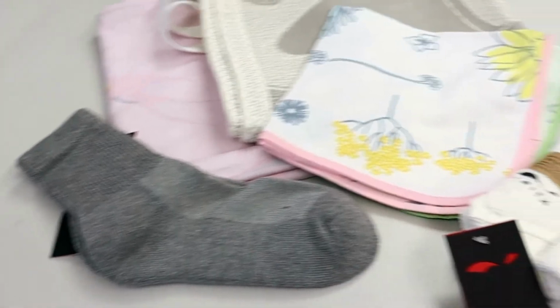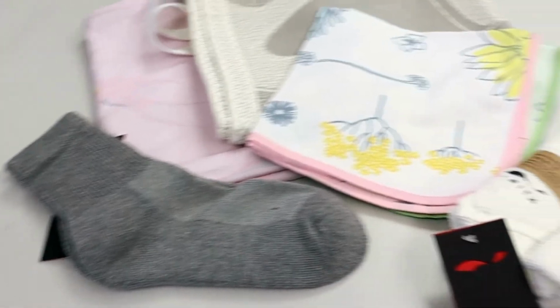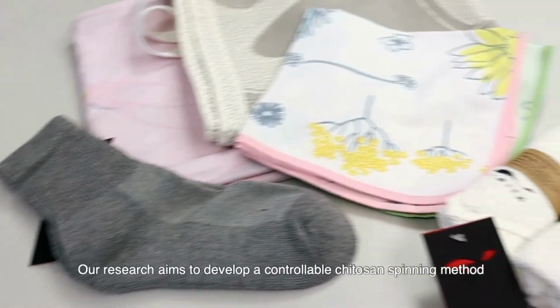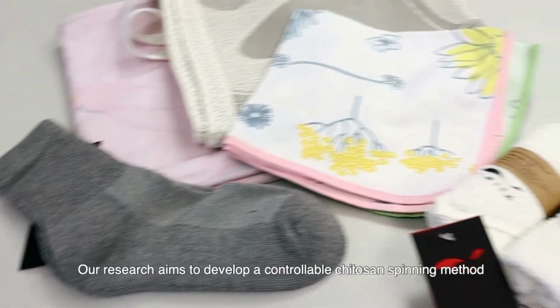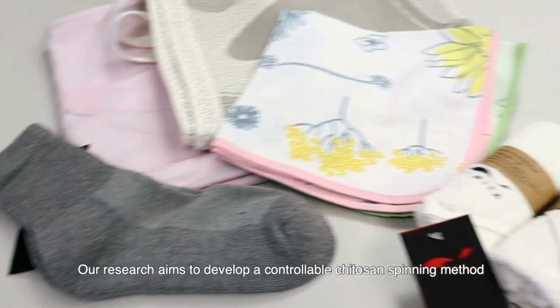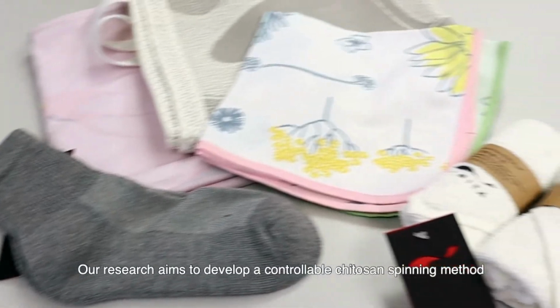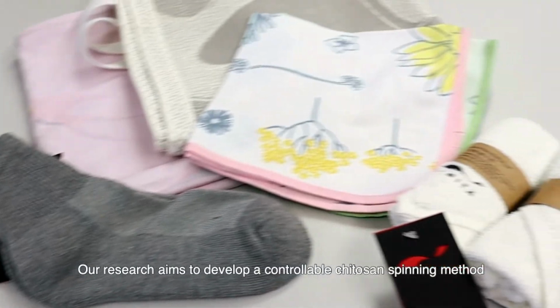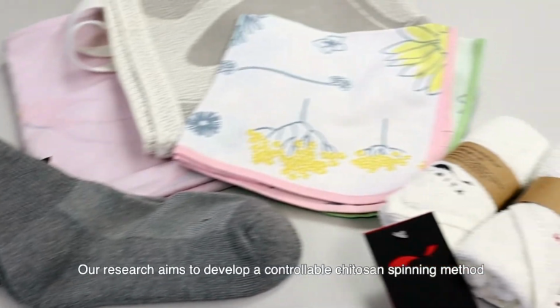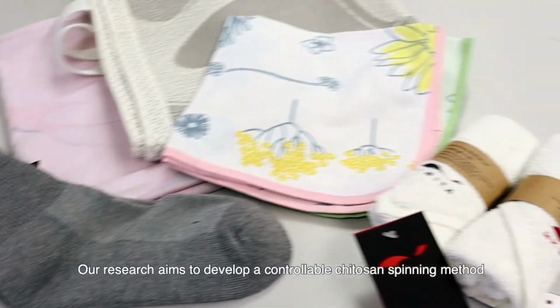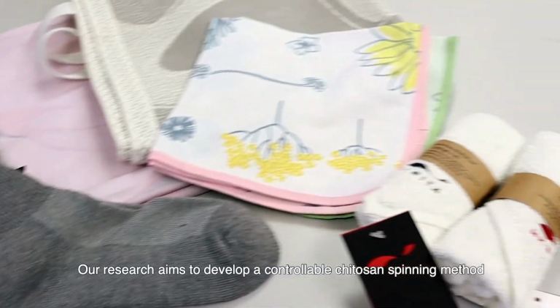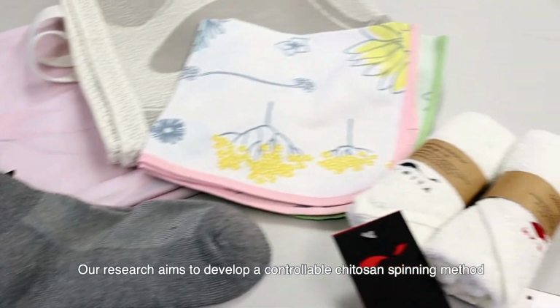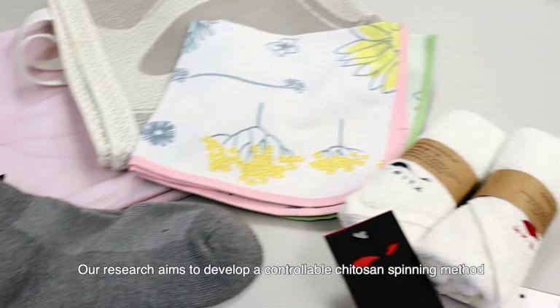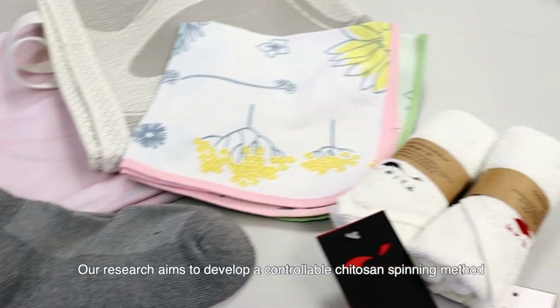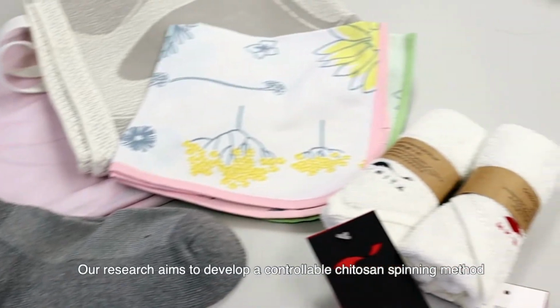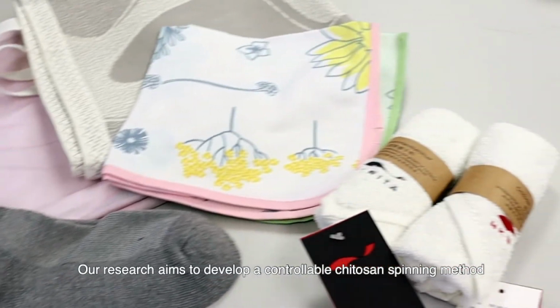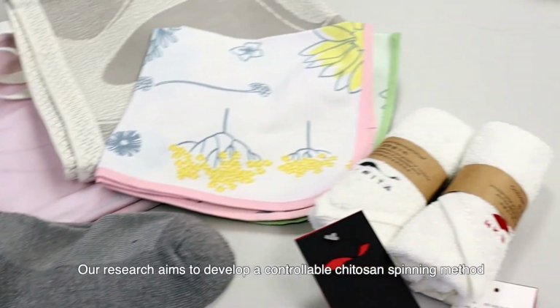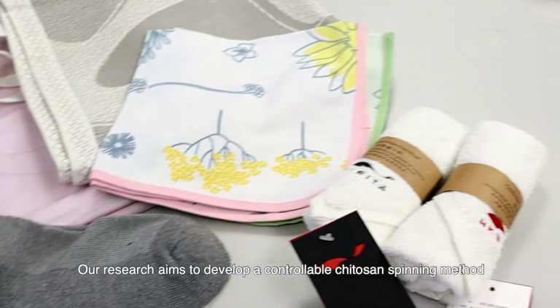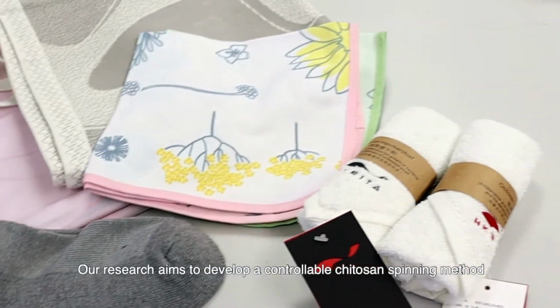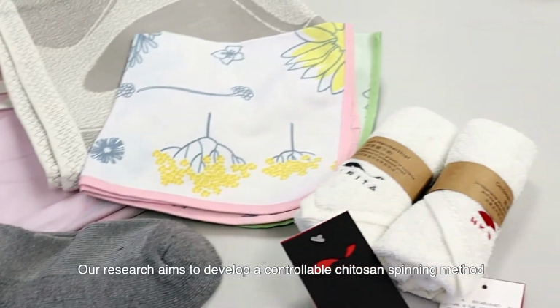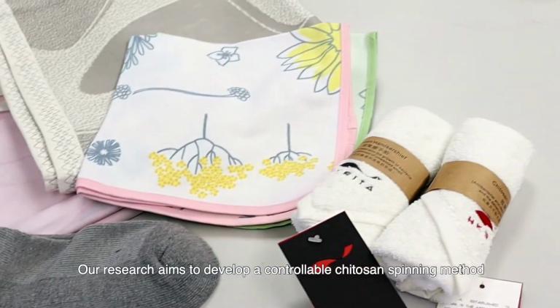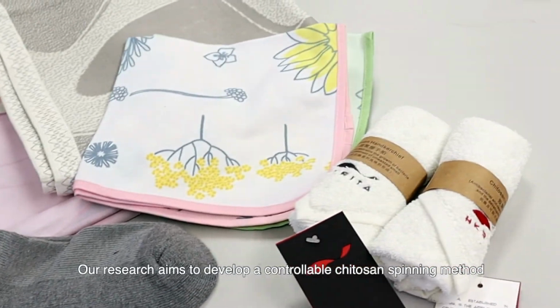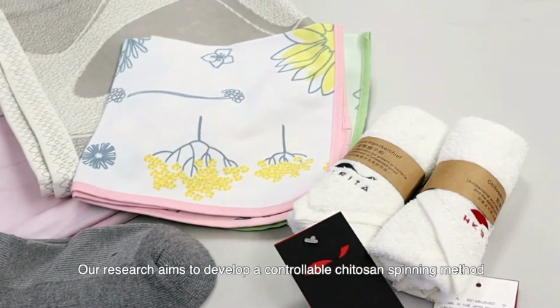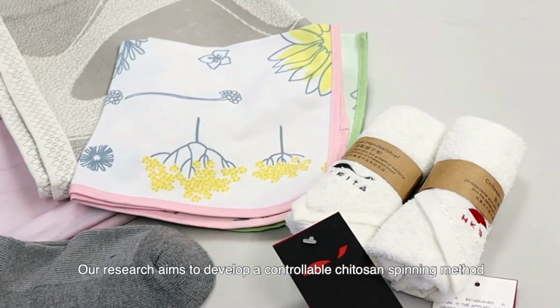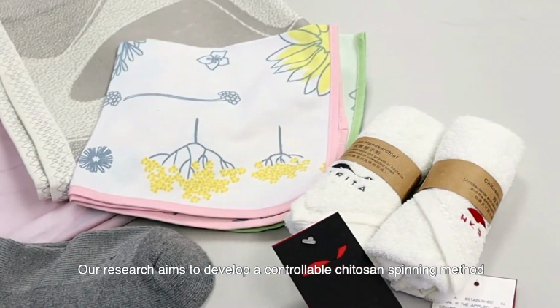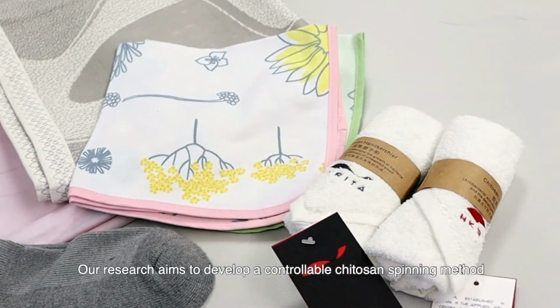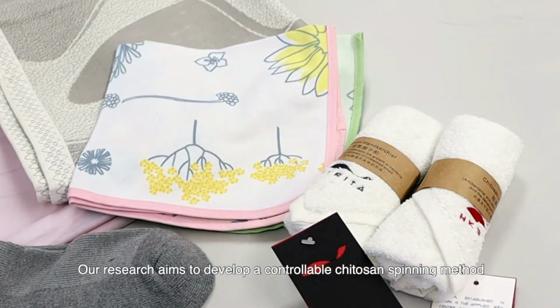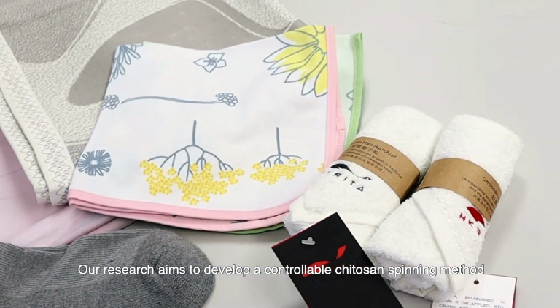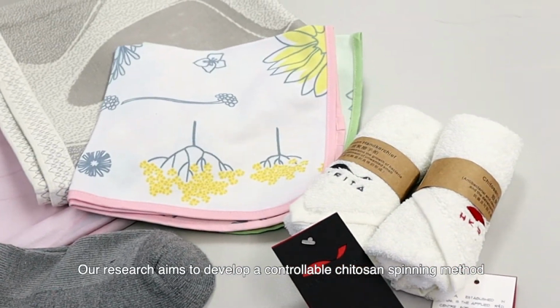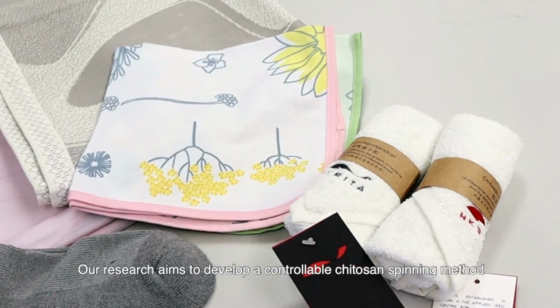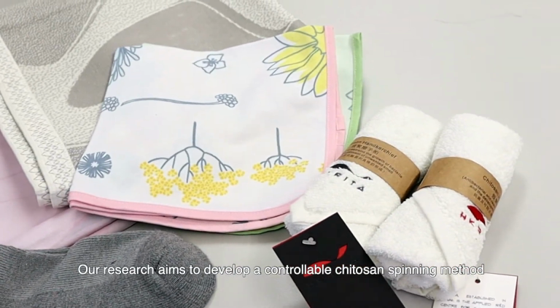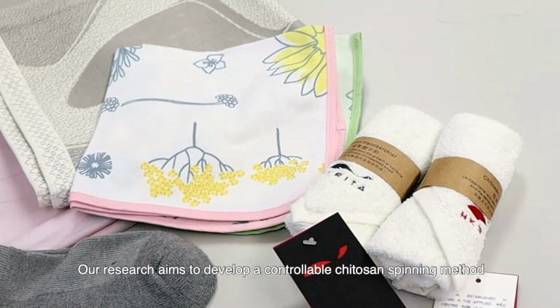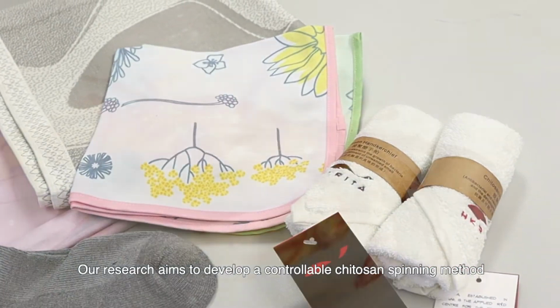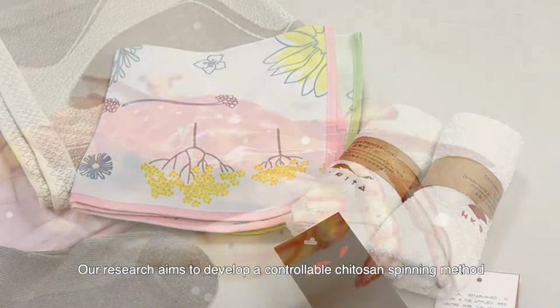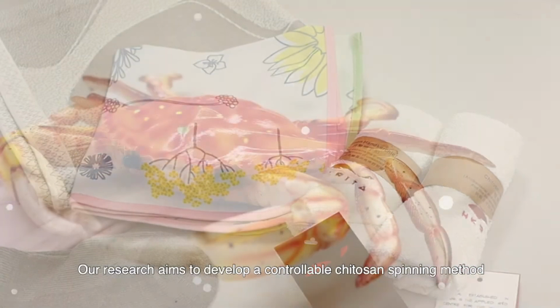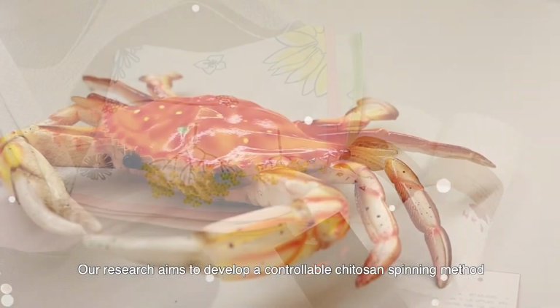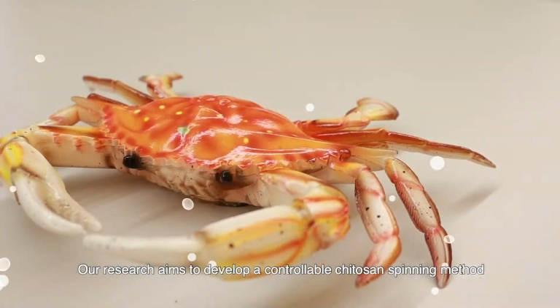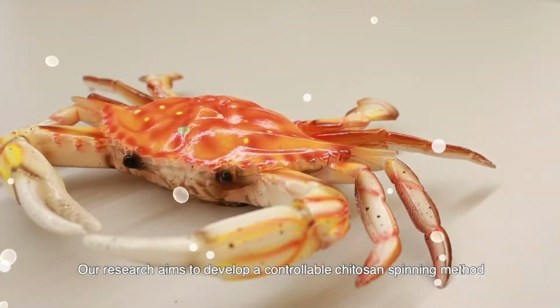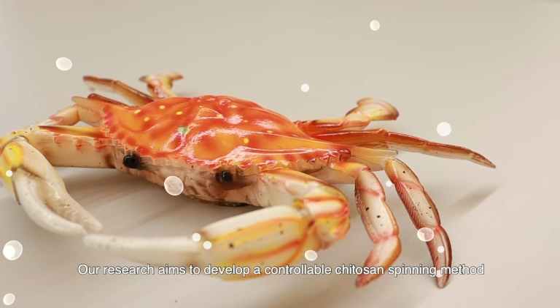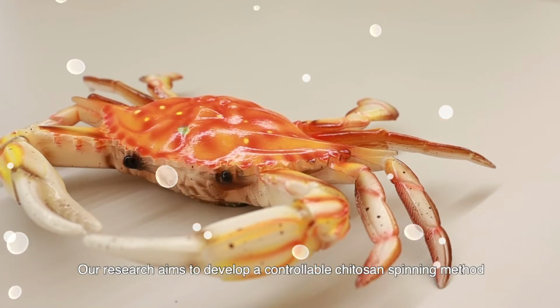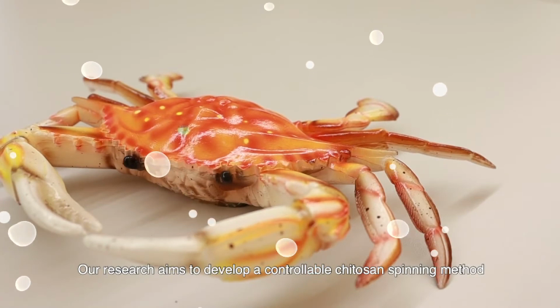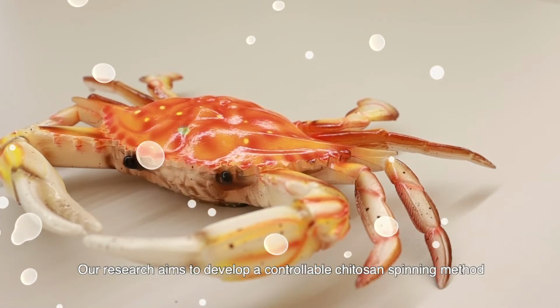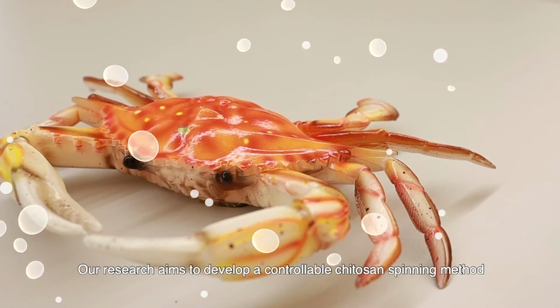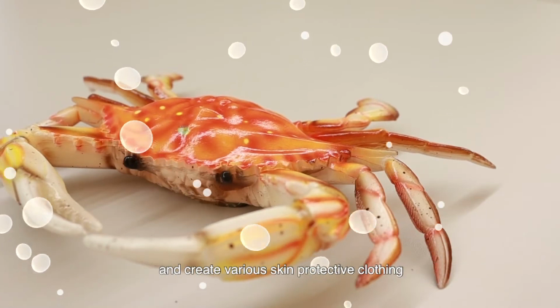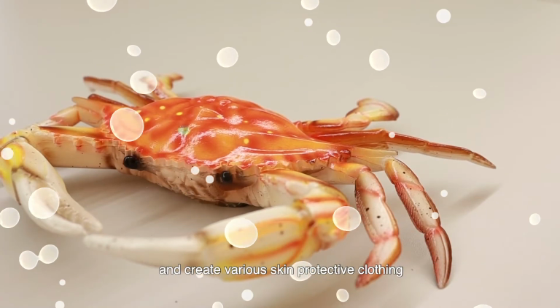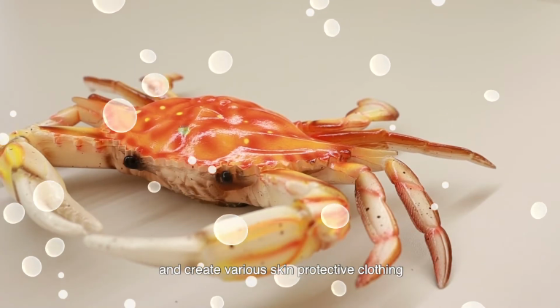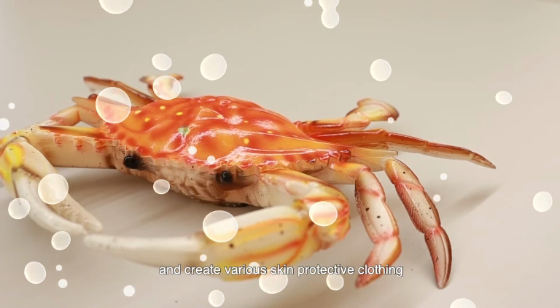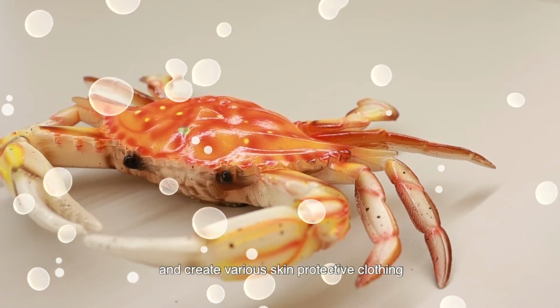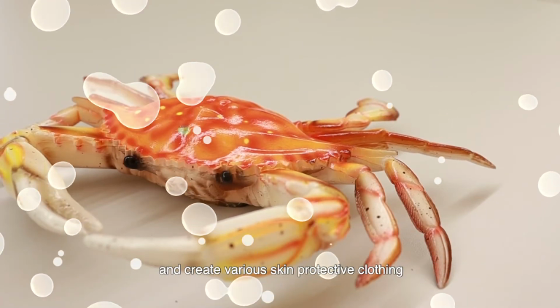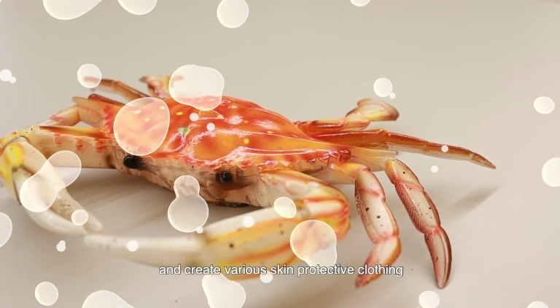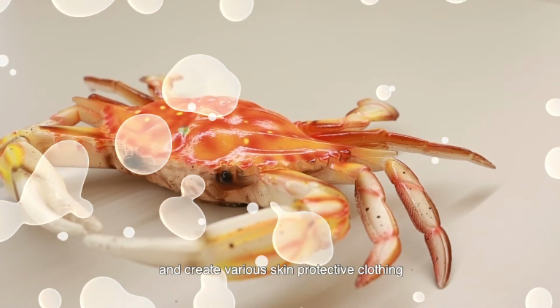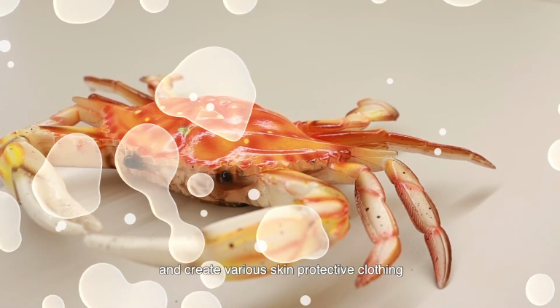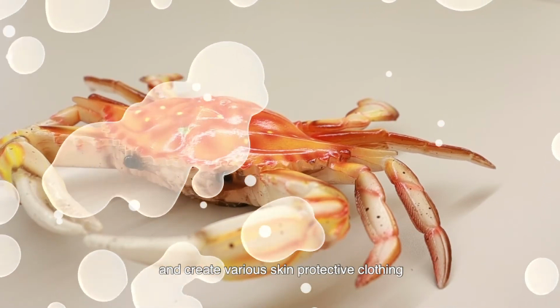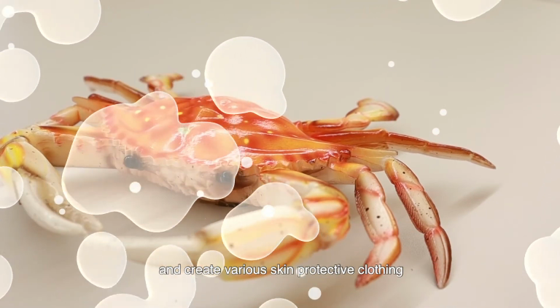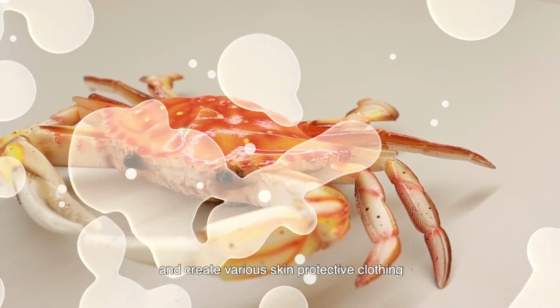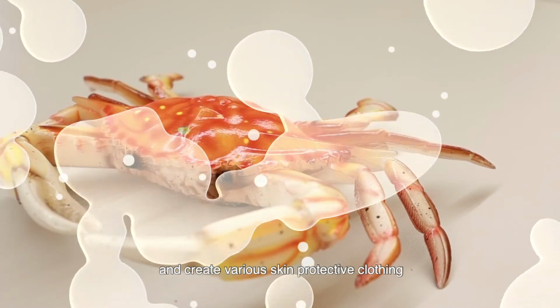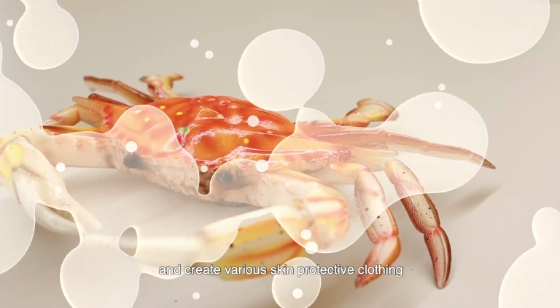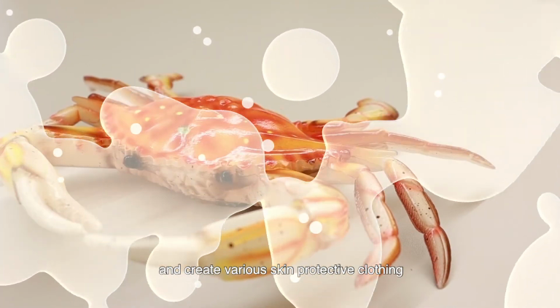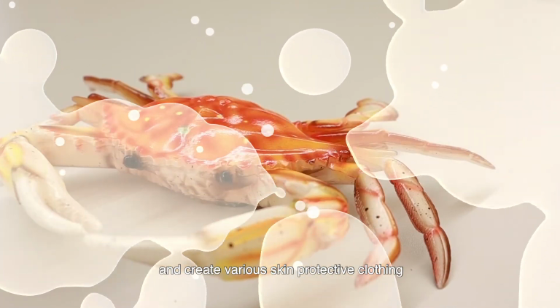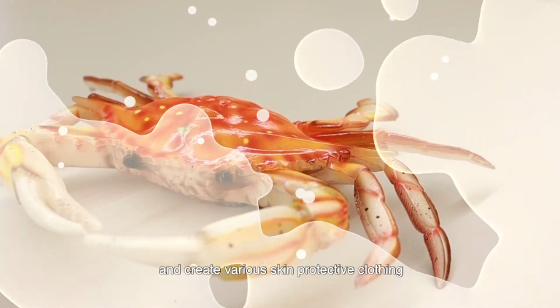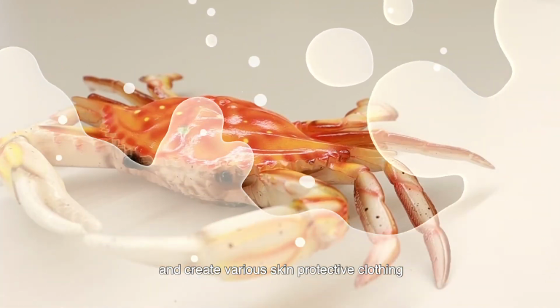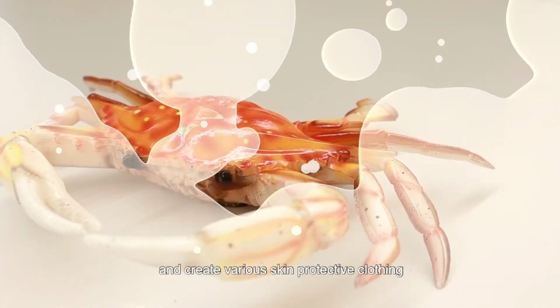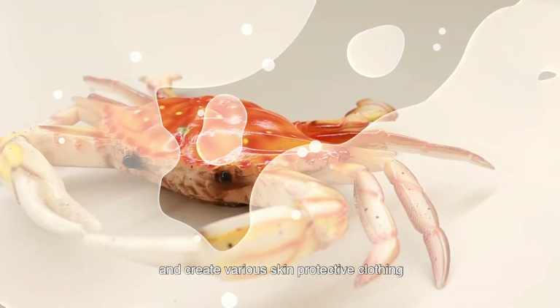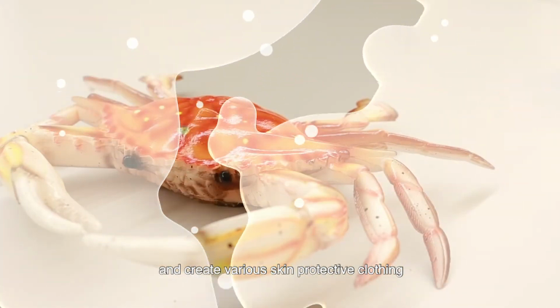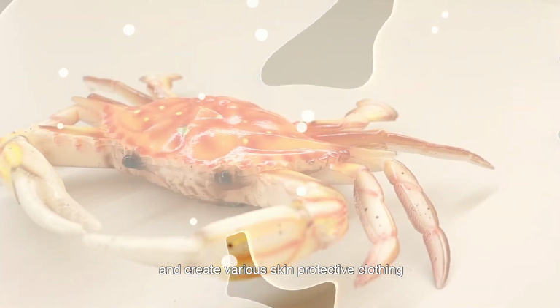Our research aims to develop a controllable chytosan spinning method and create various skin protective clothing.